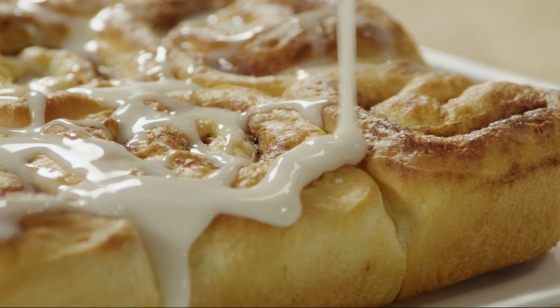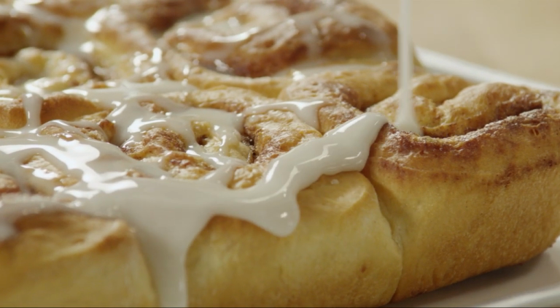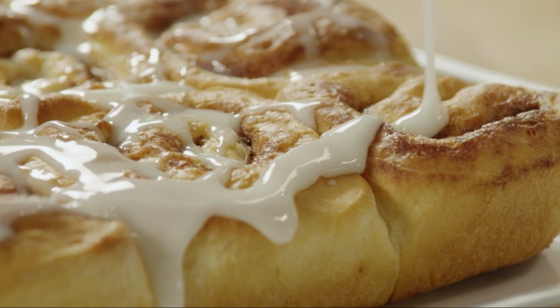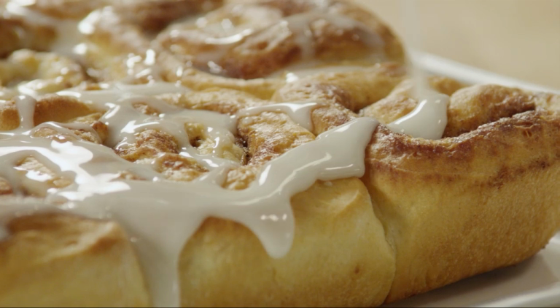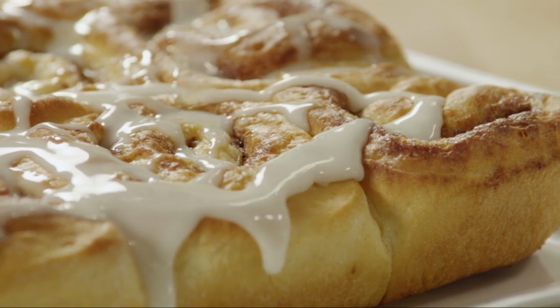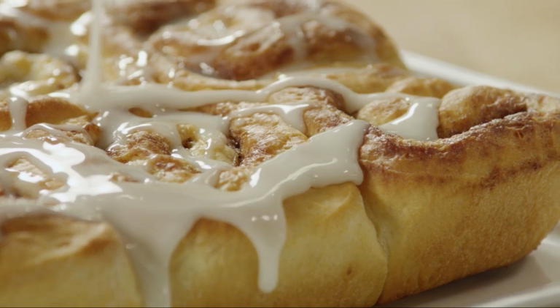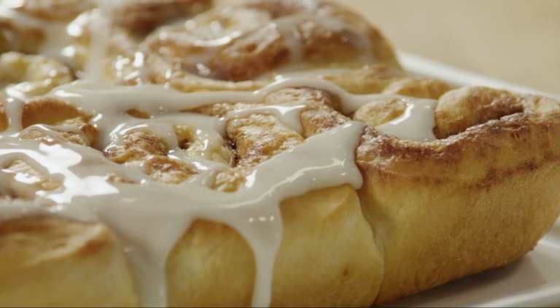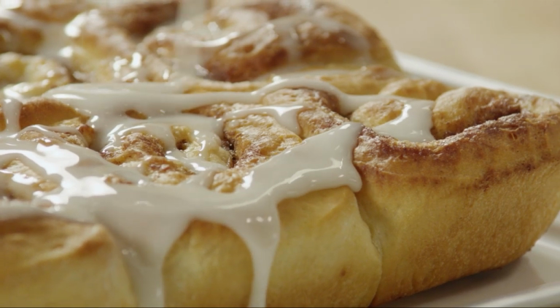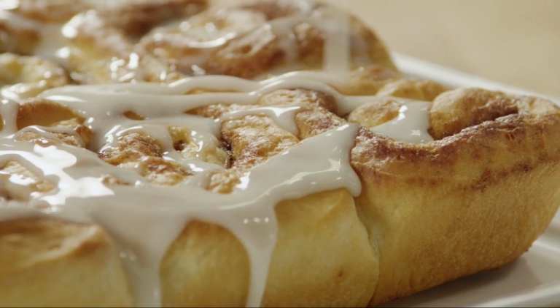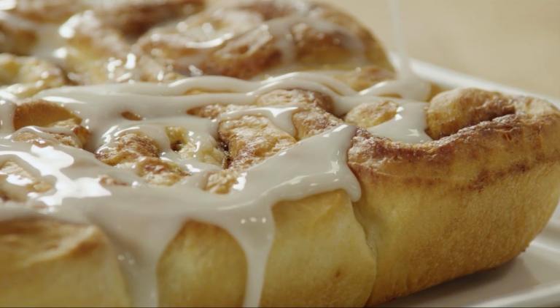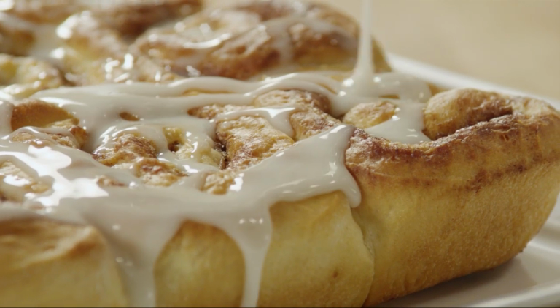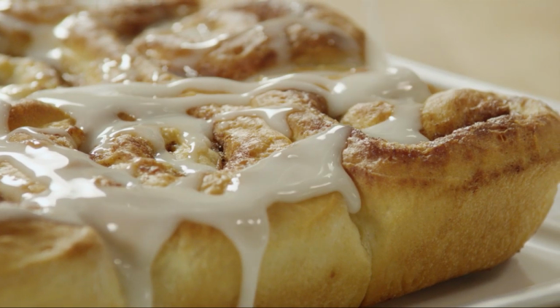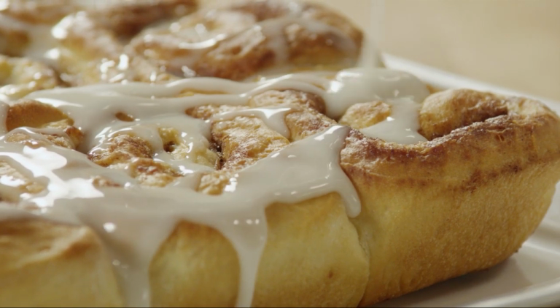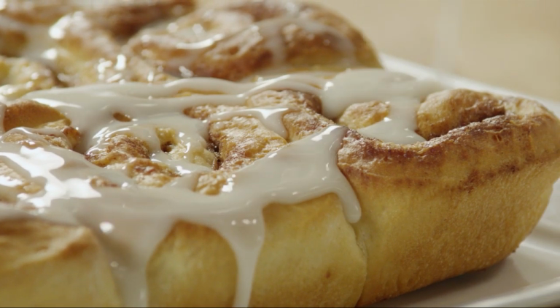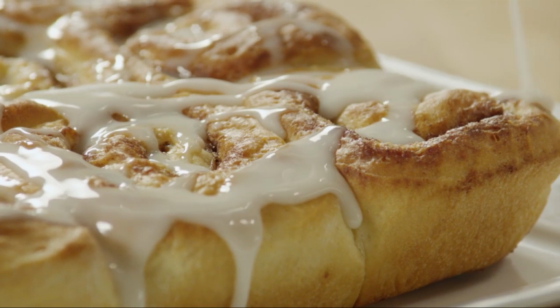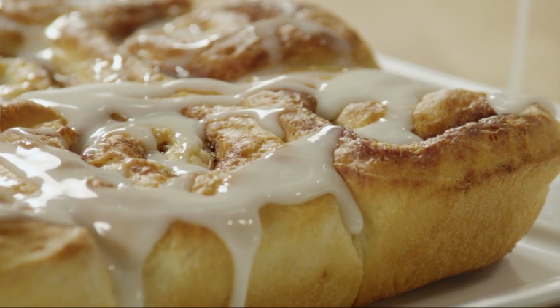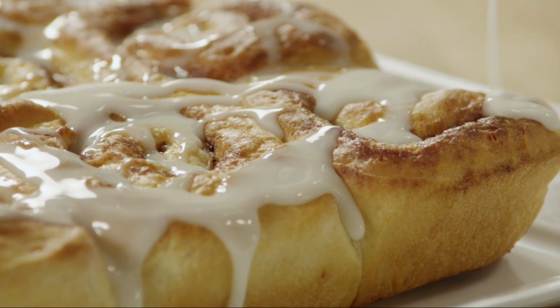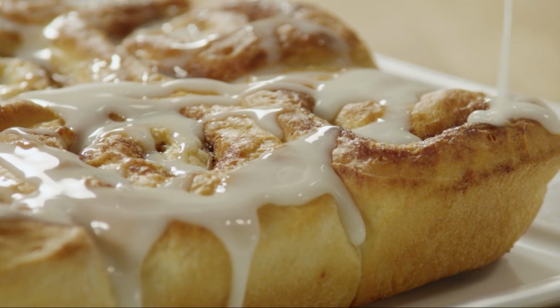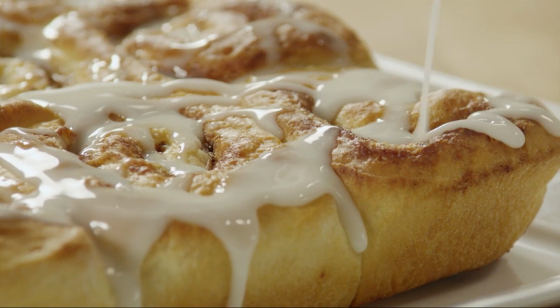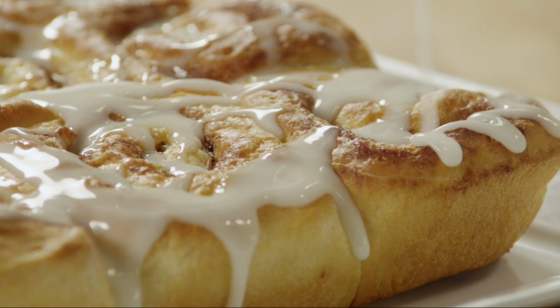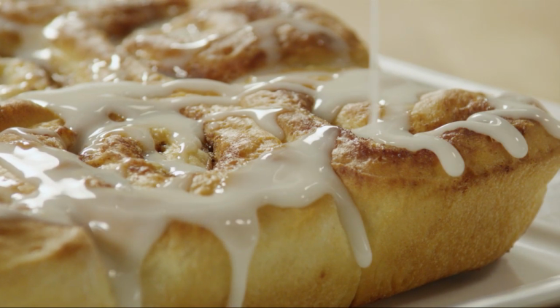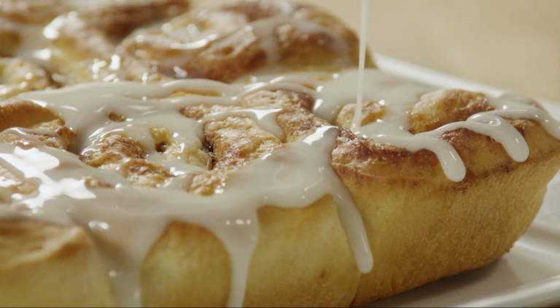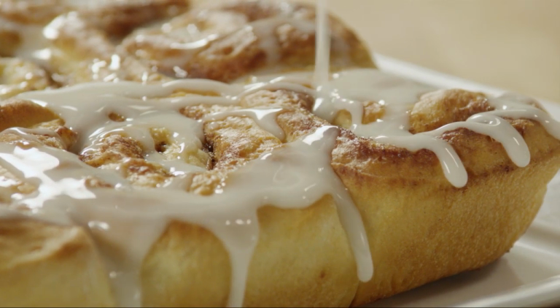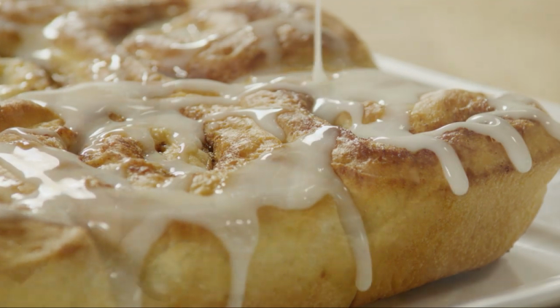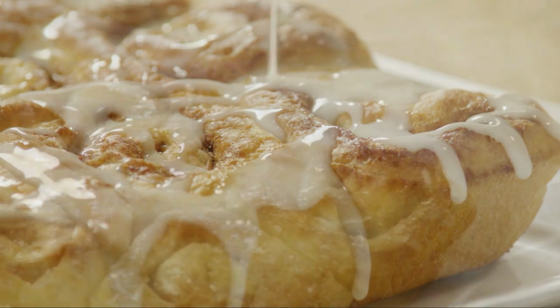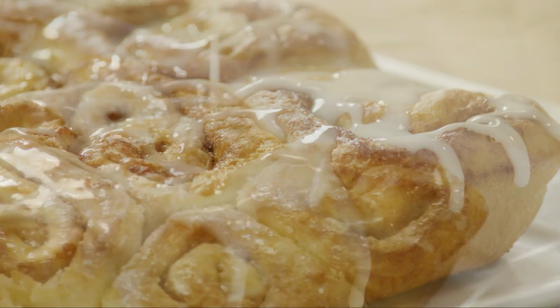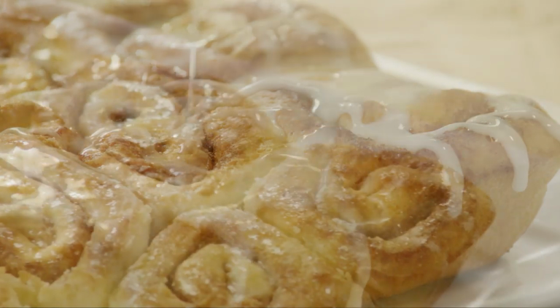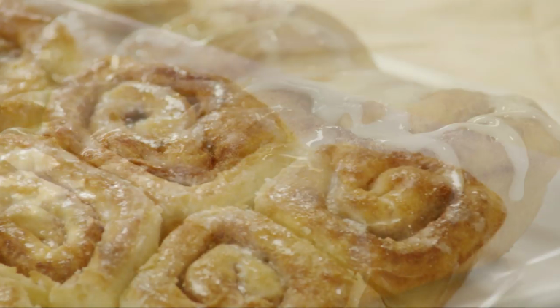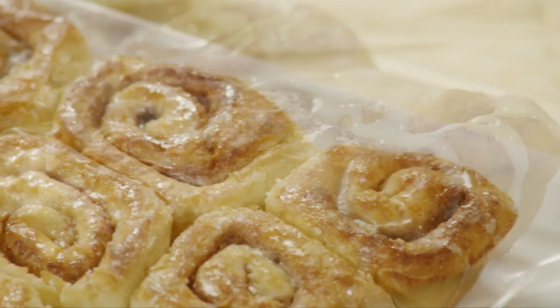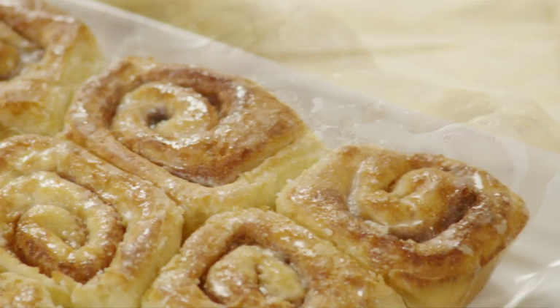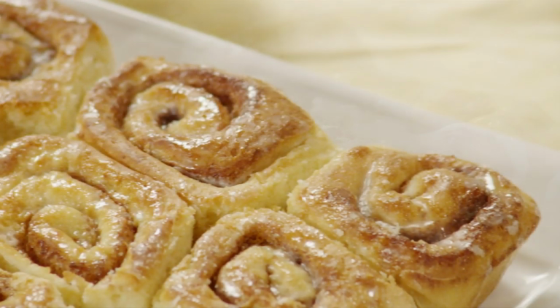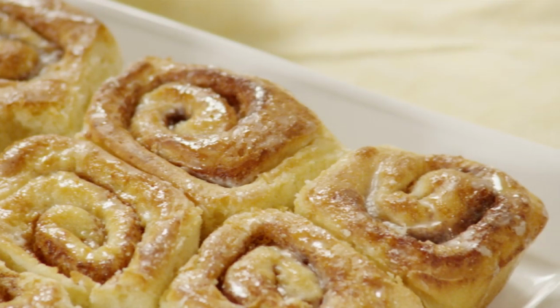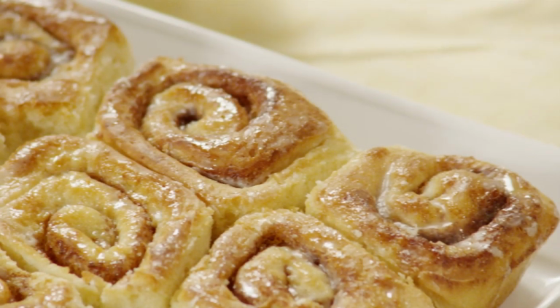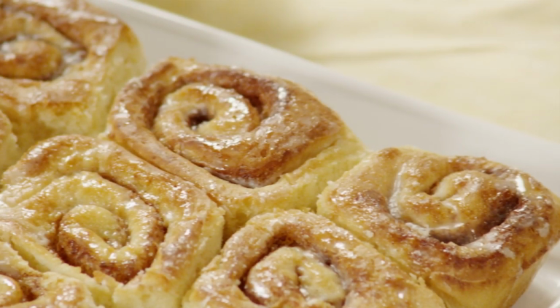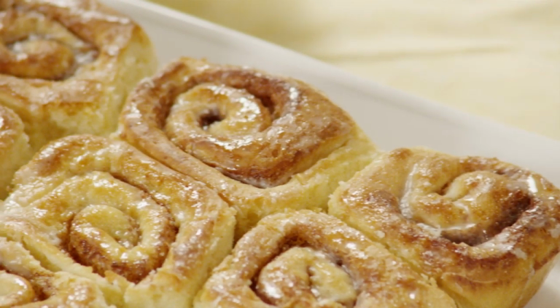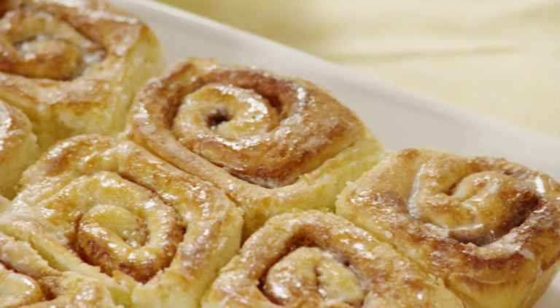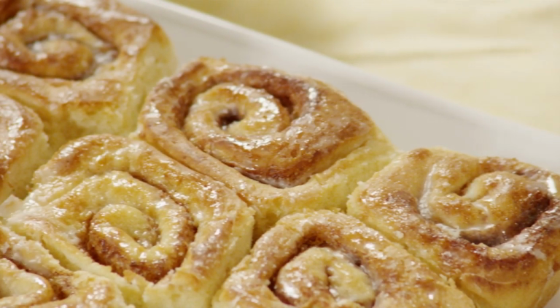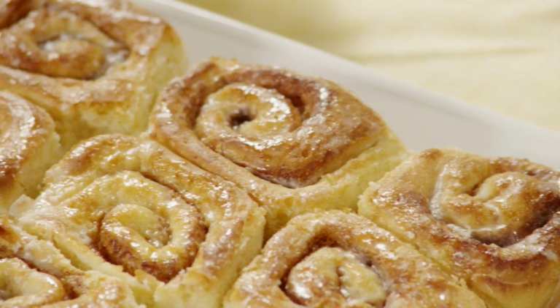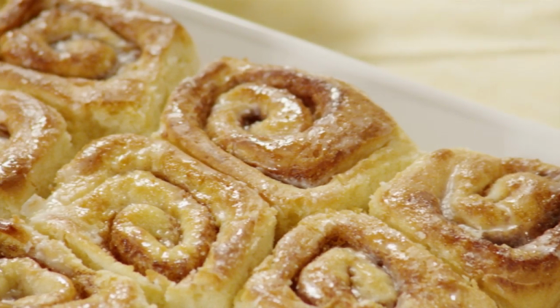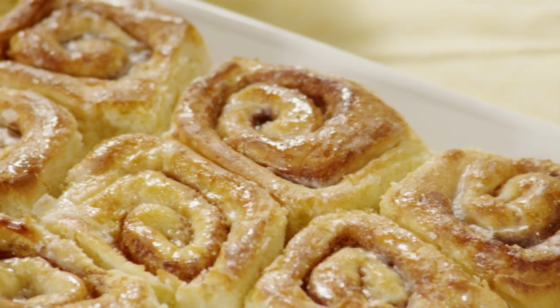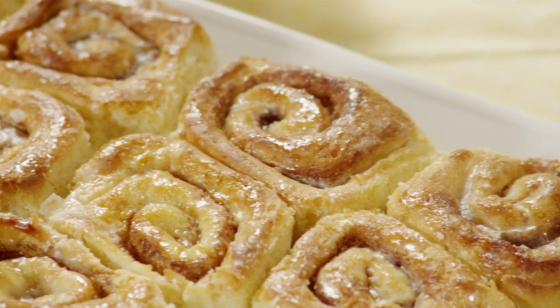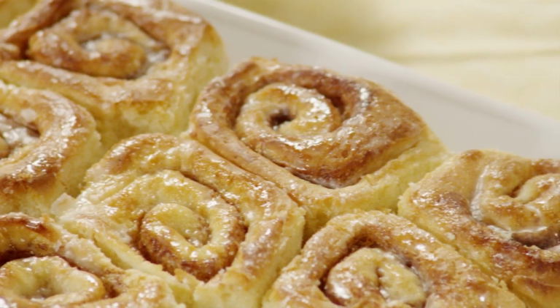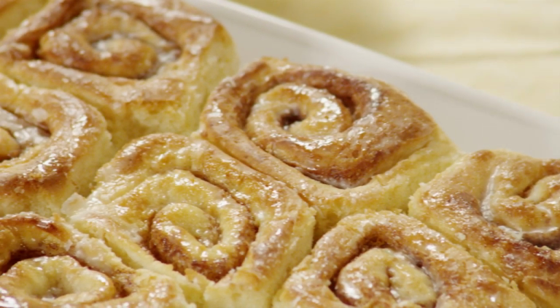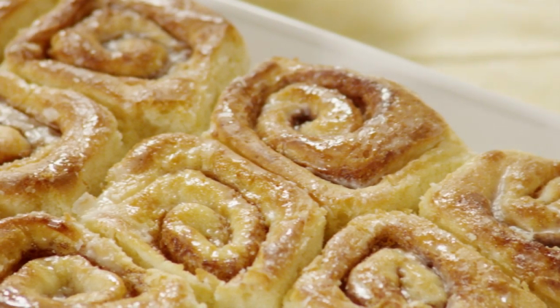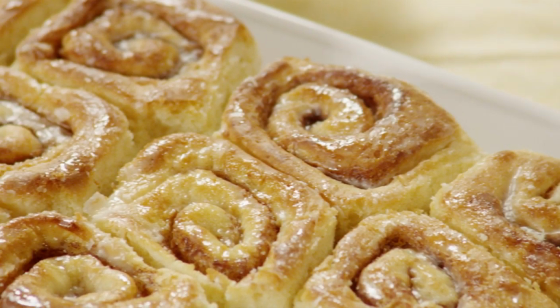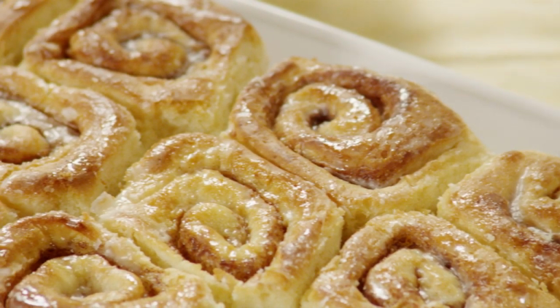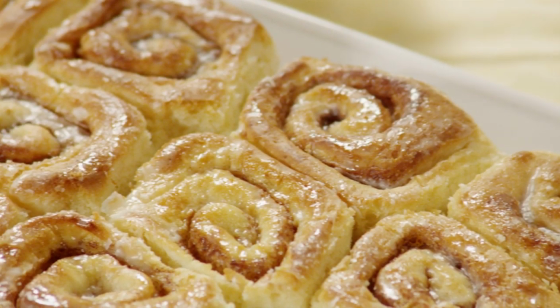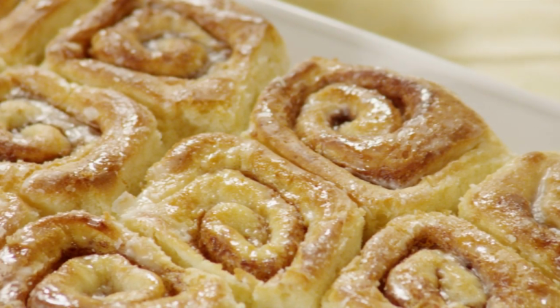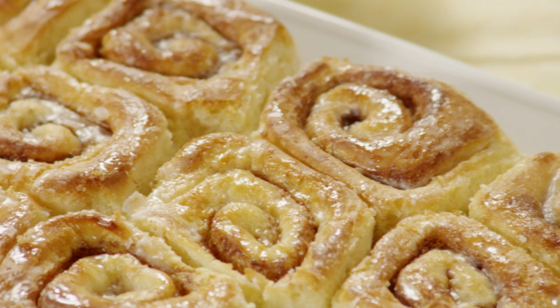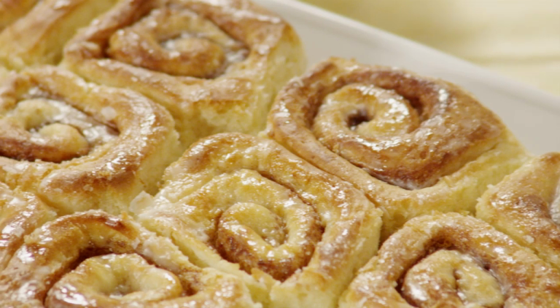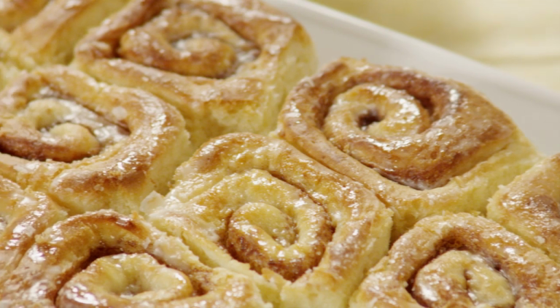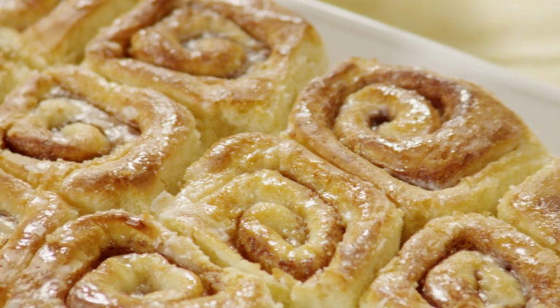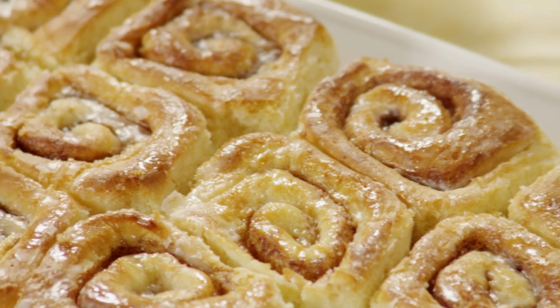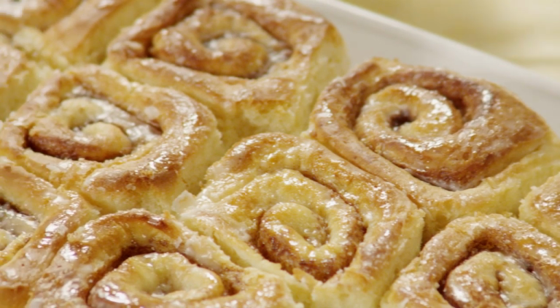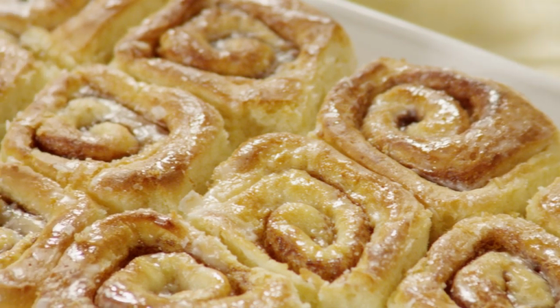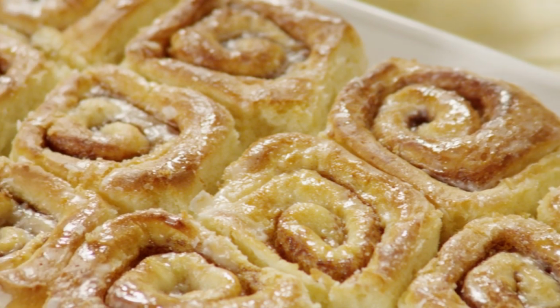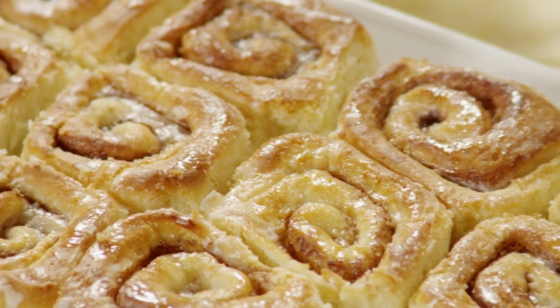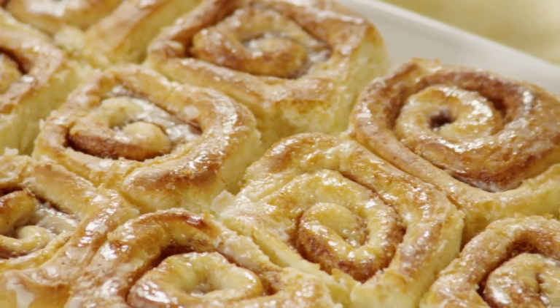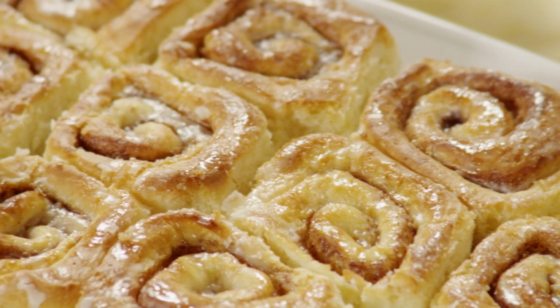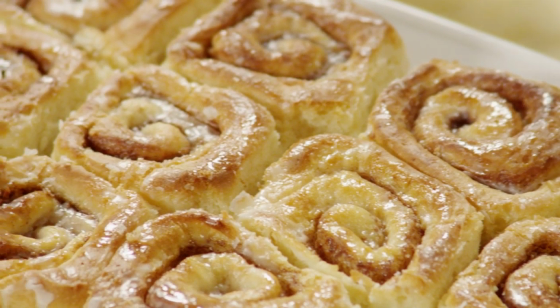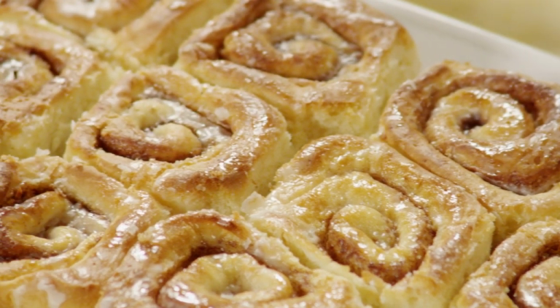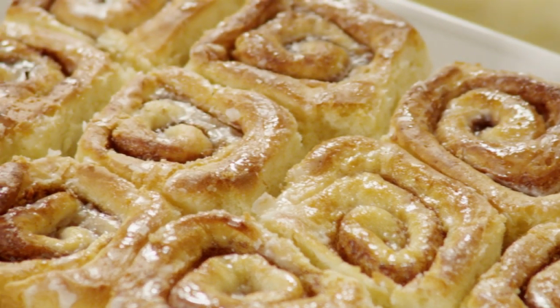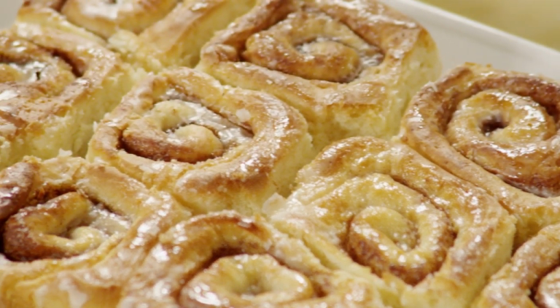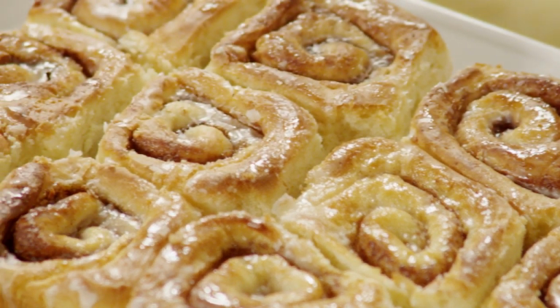And they're ready to eat. Well worth the effort. Make sure you serve them warm, which shouldn't be a problem. They have a way of disappearing fast.